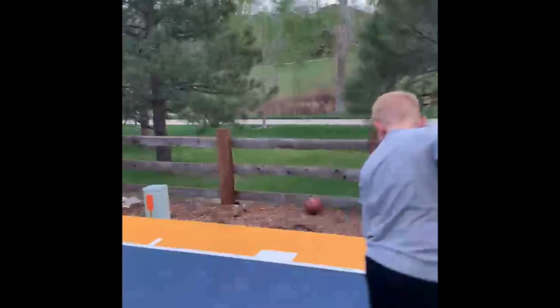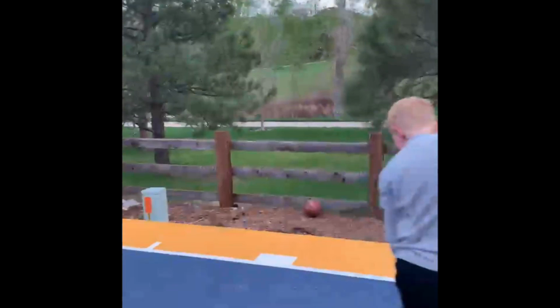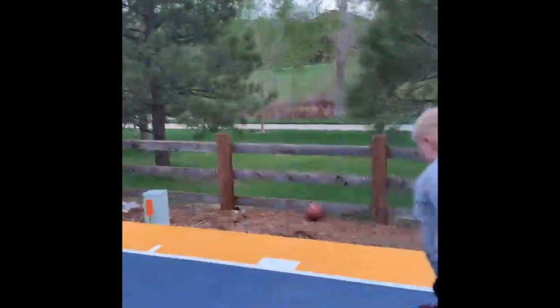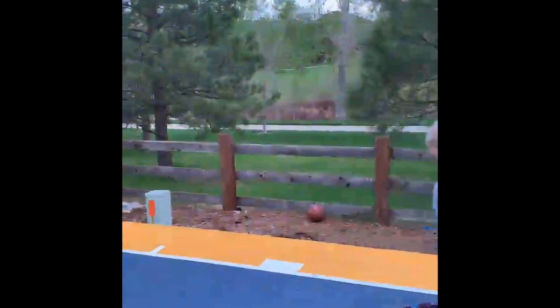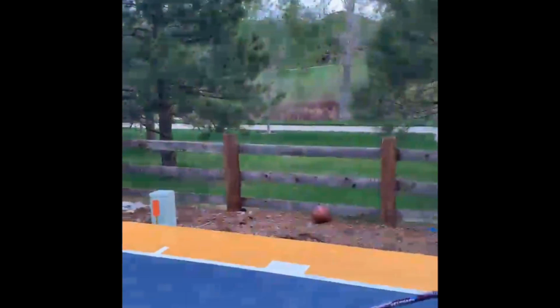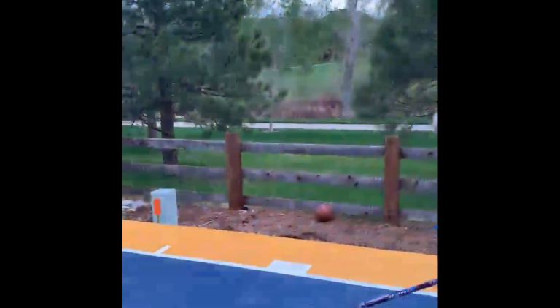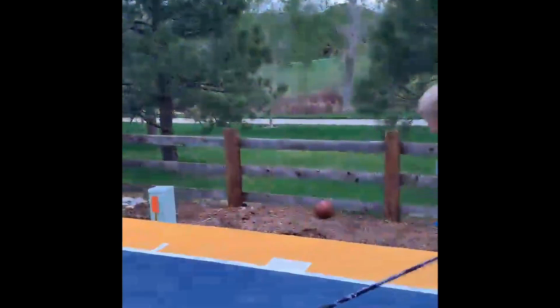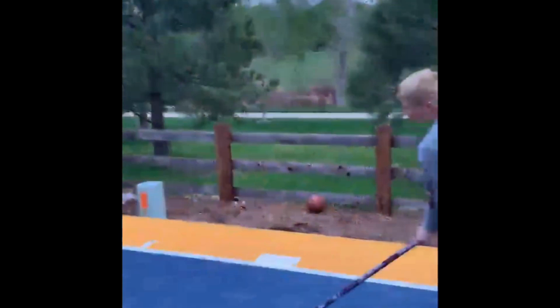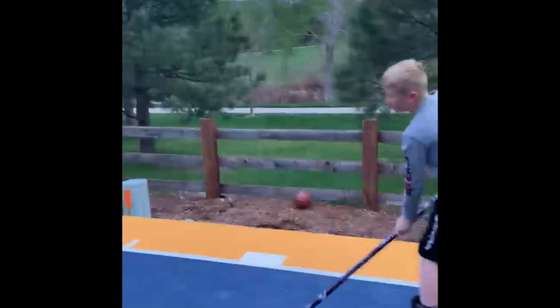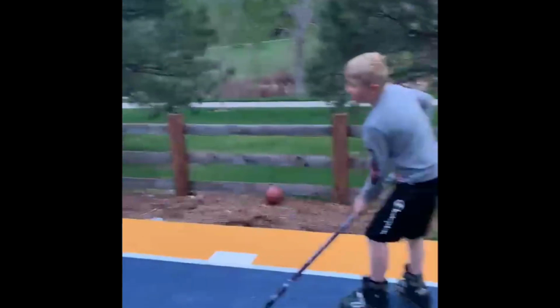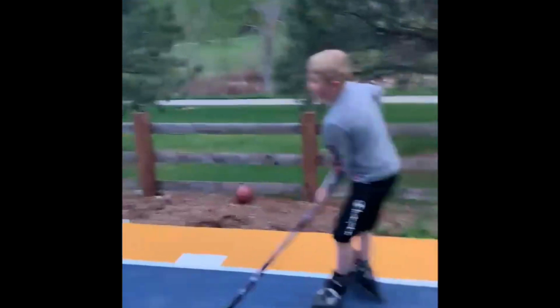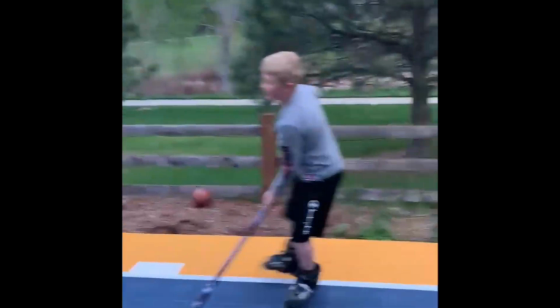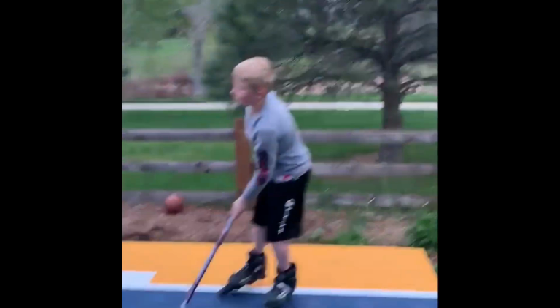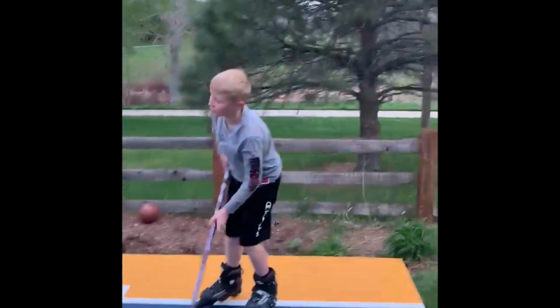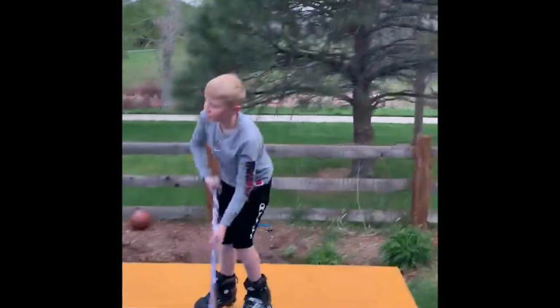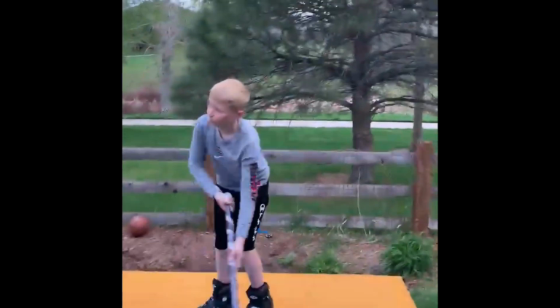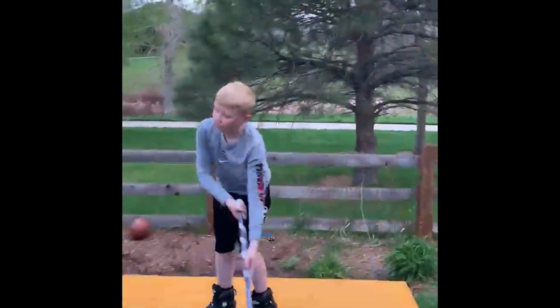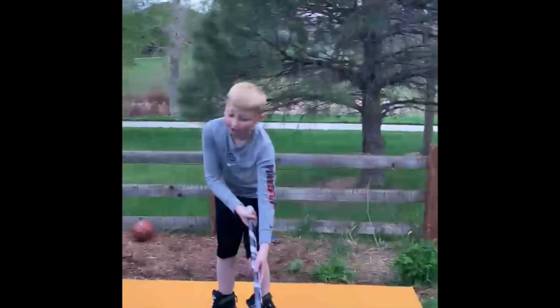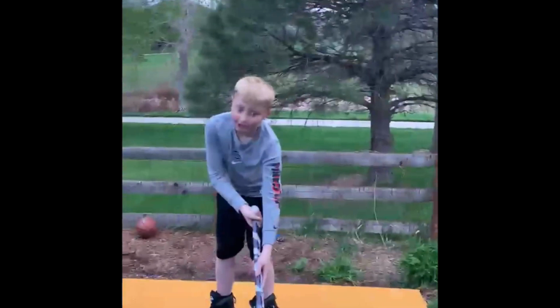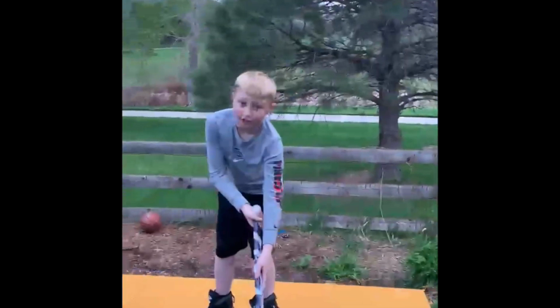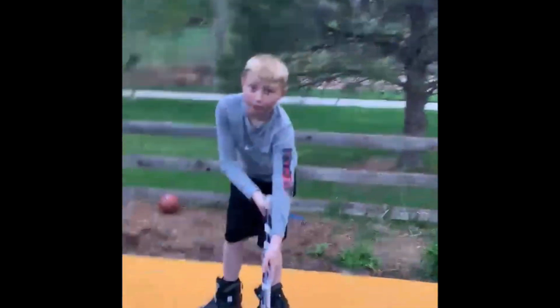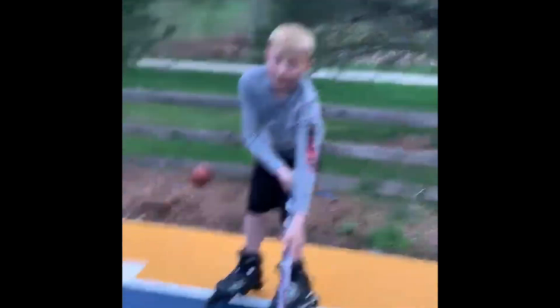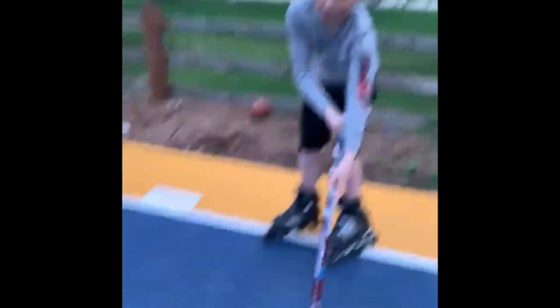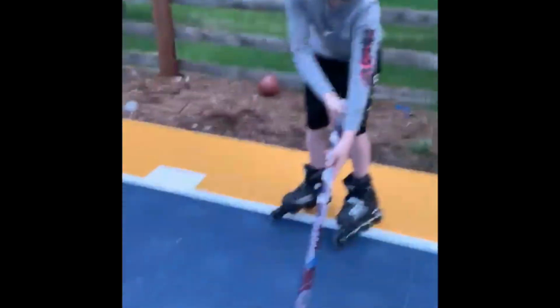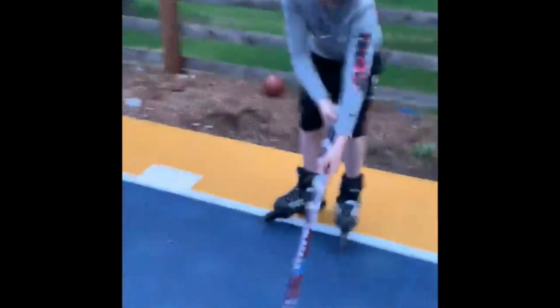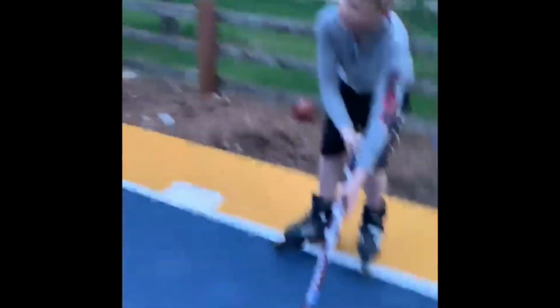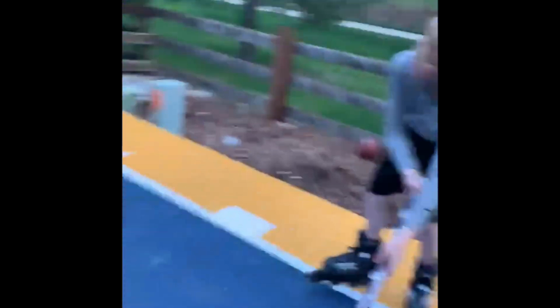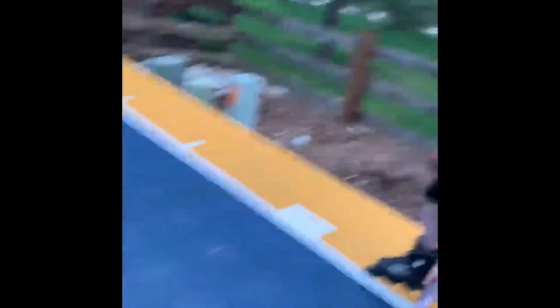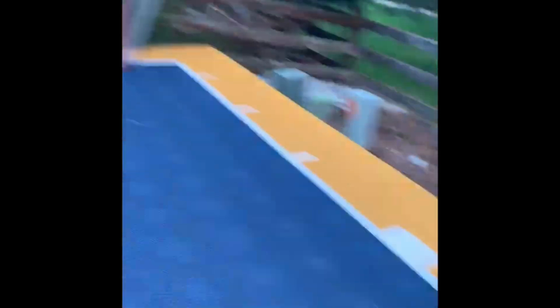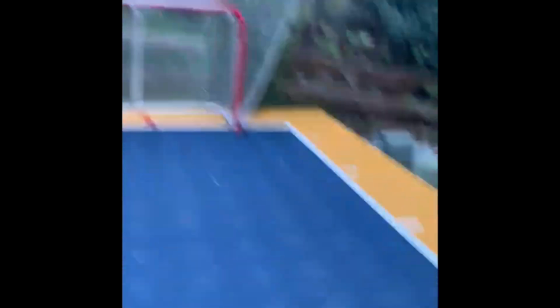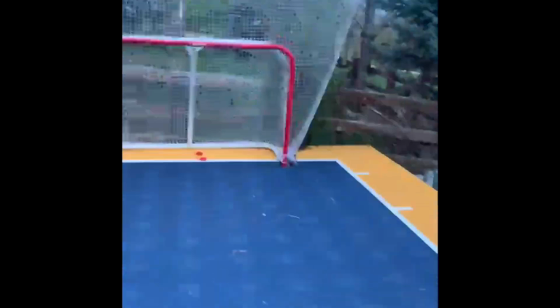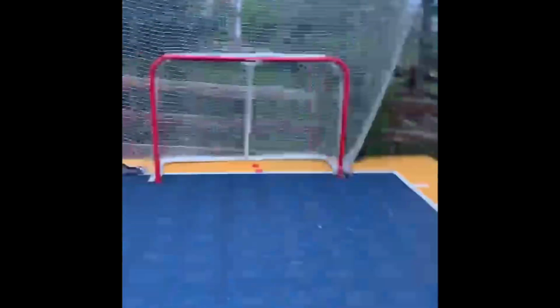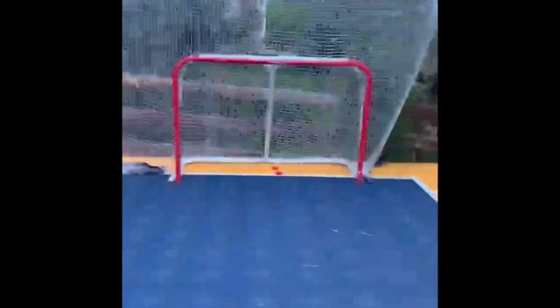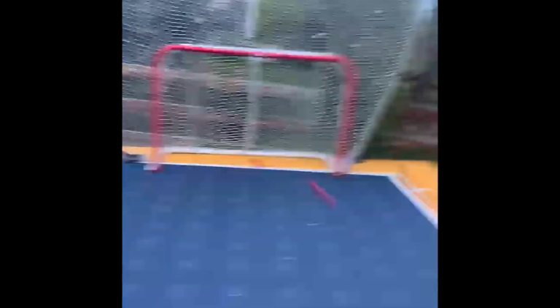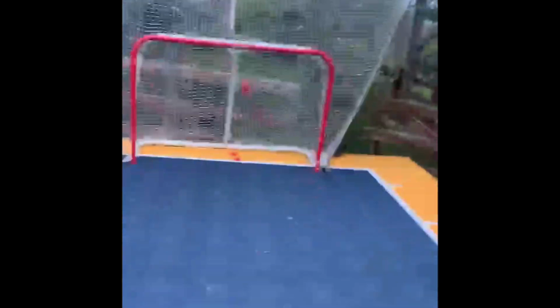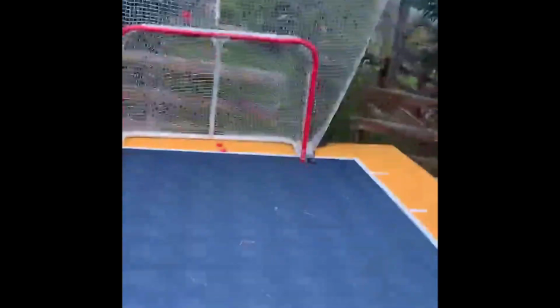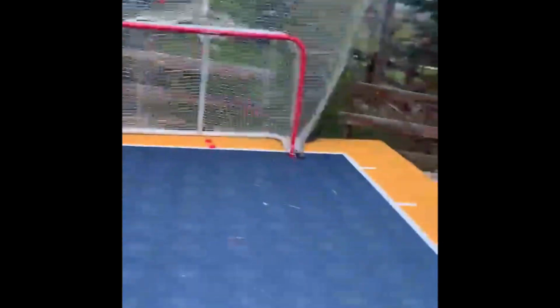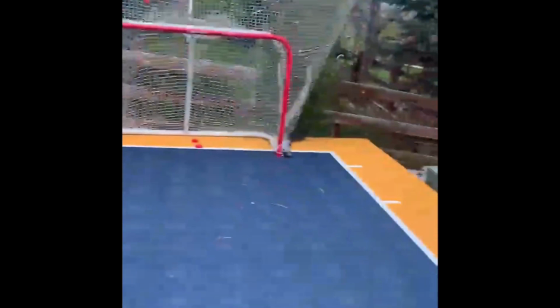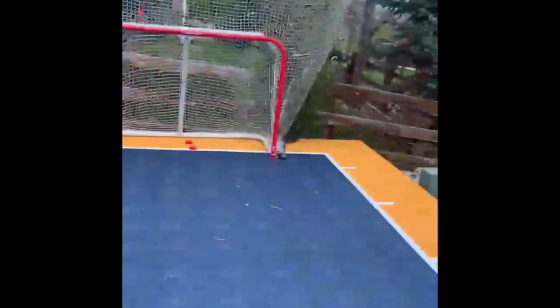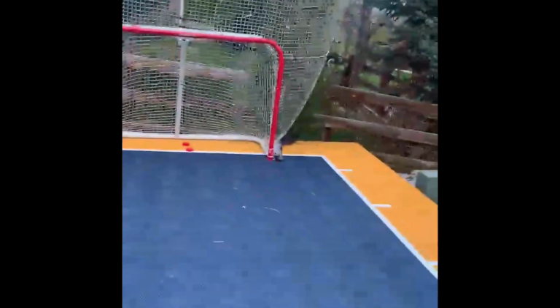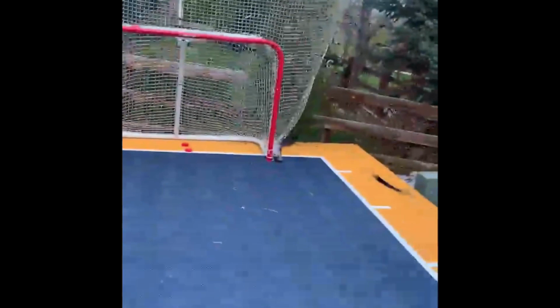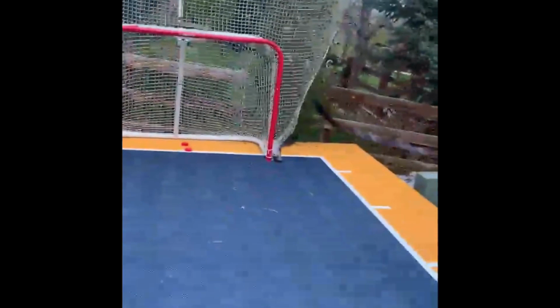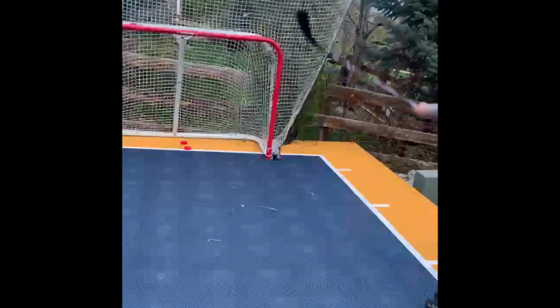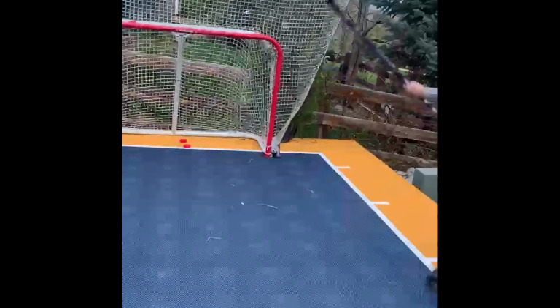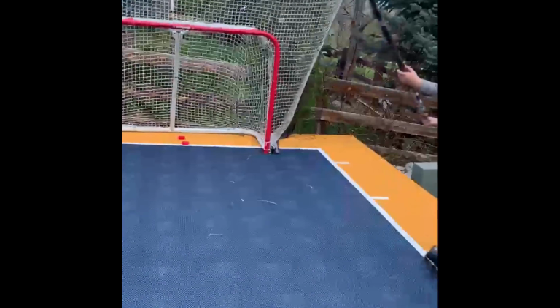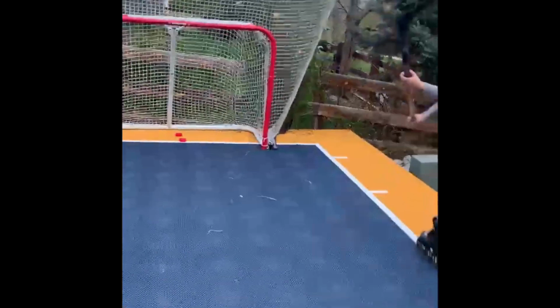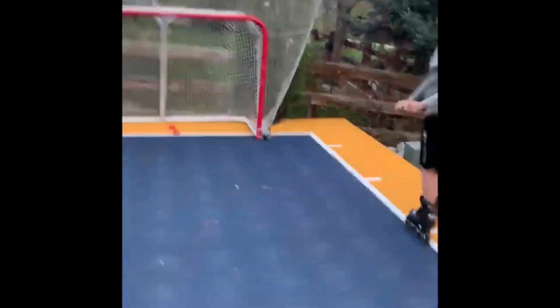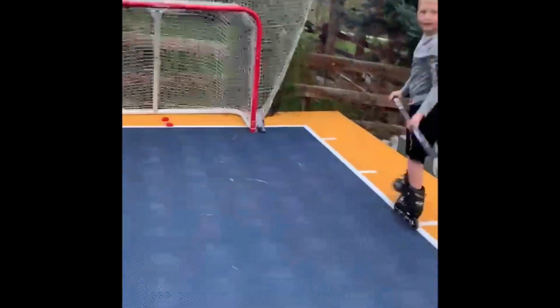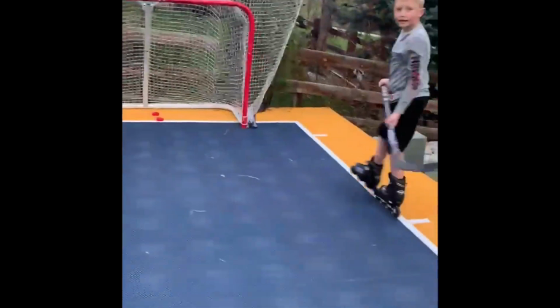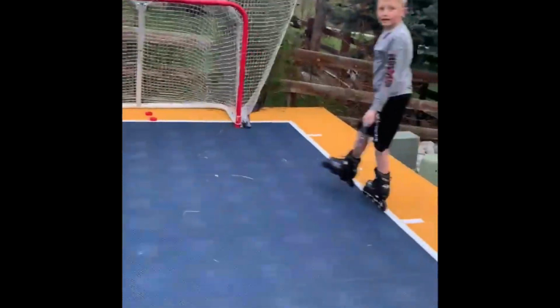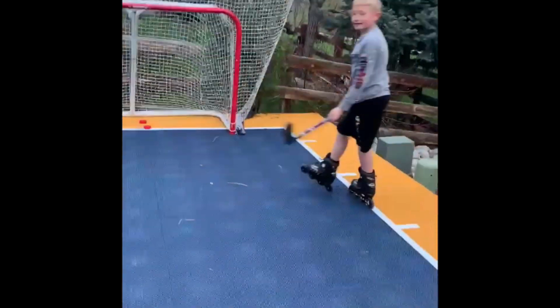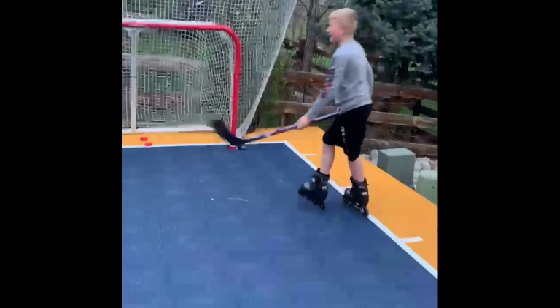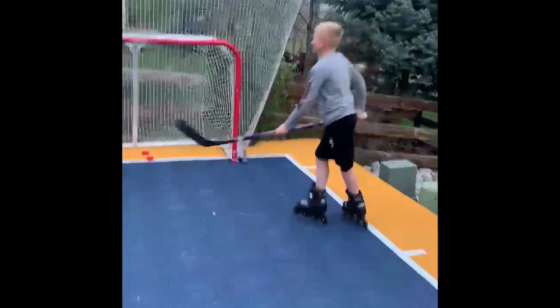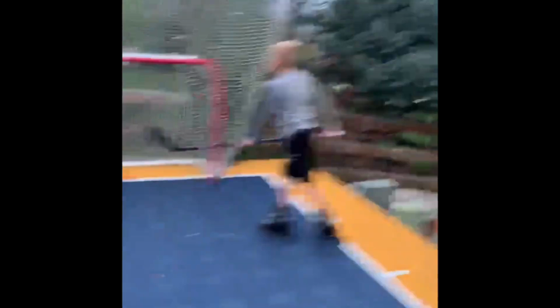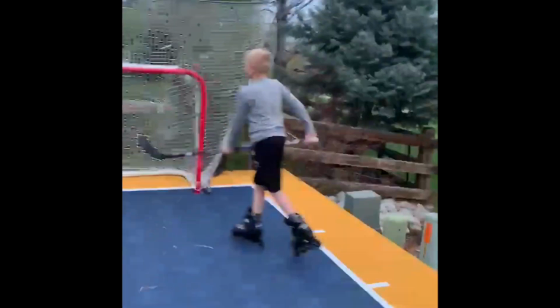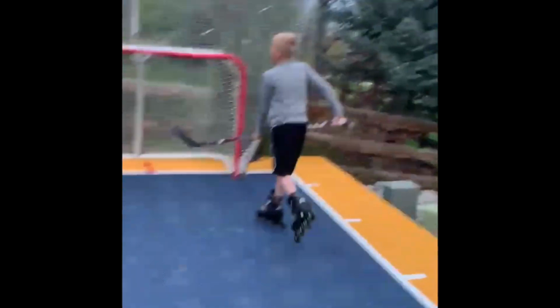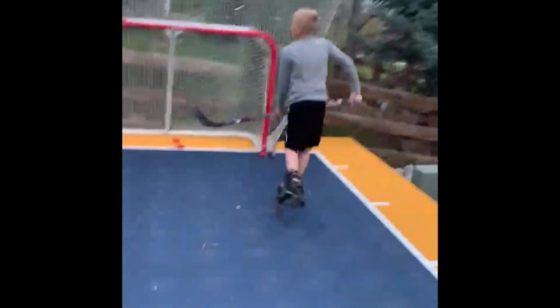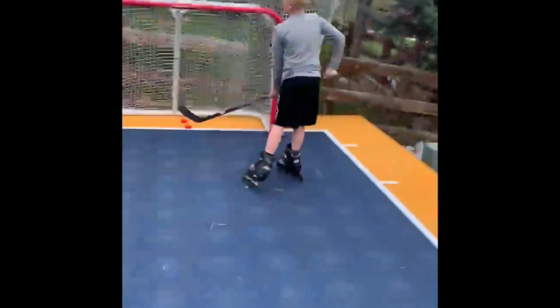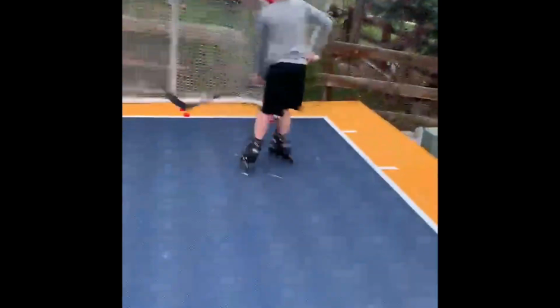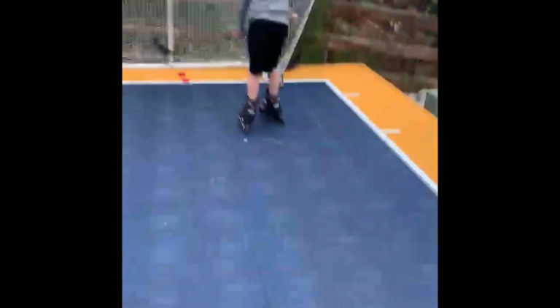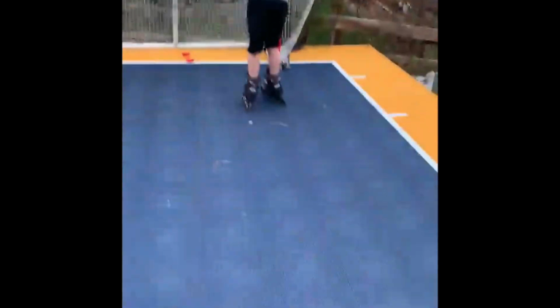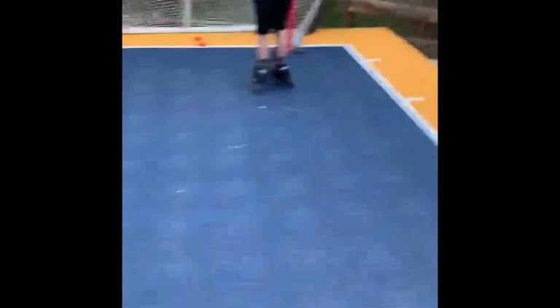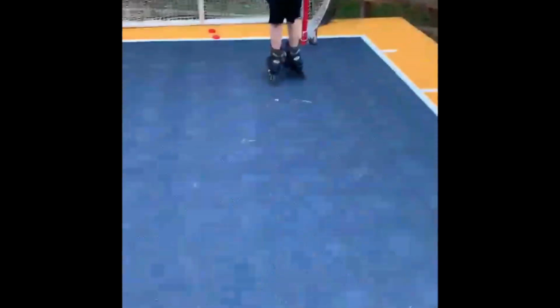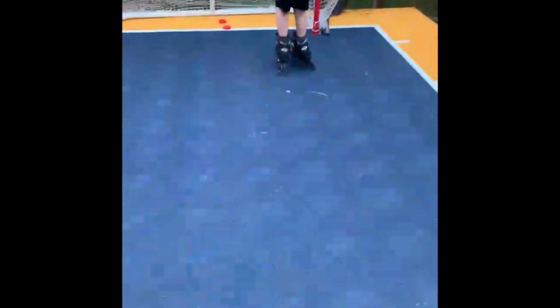If you want accuracy, all you gotta do is go like this, and go like that. It's that easy. You missed the net.